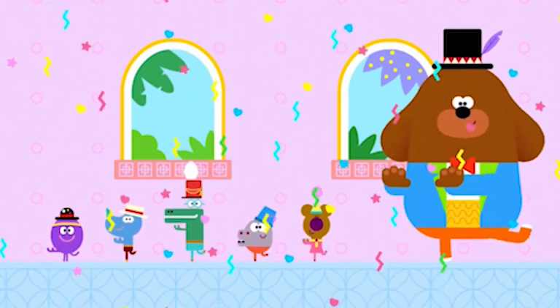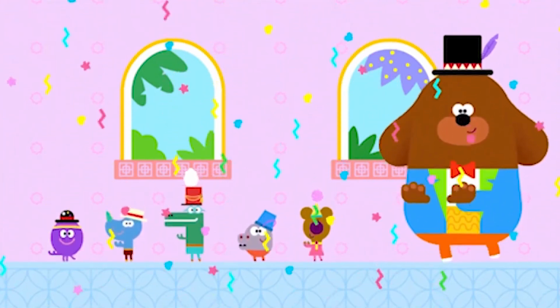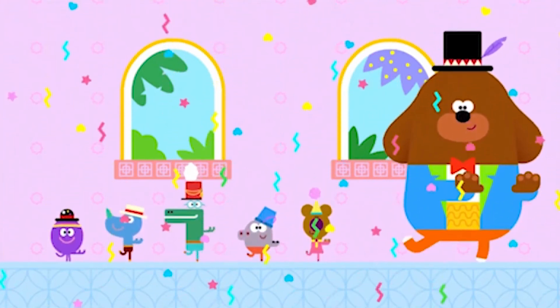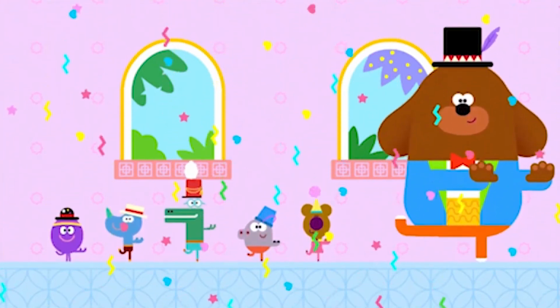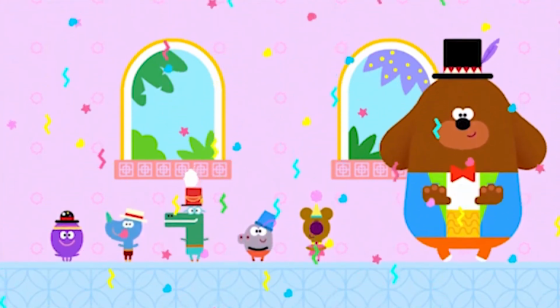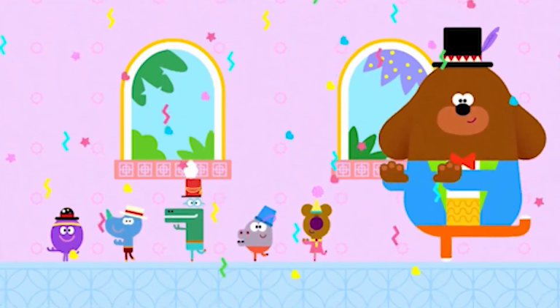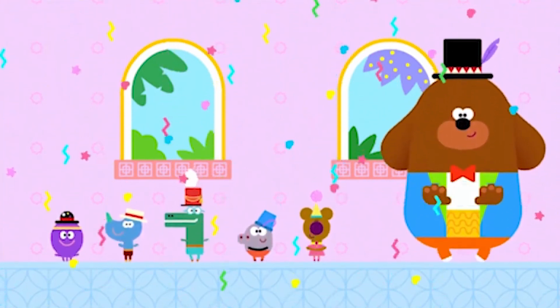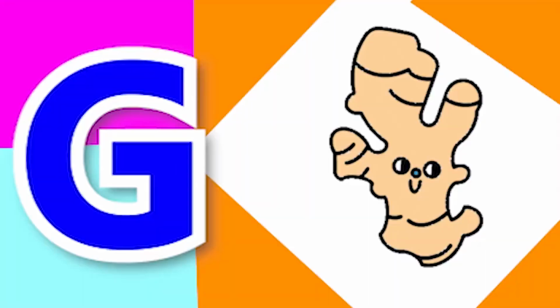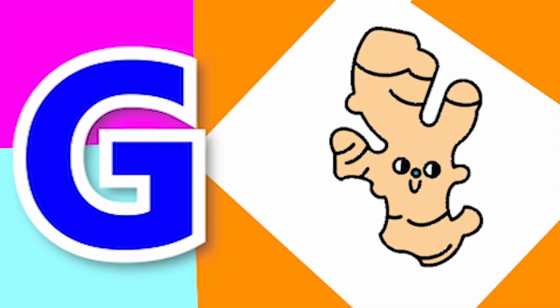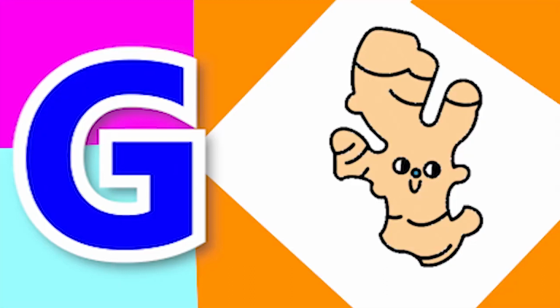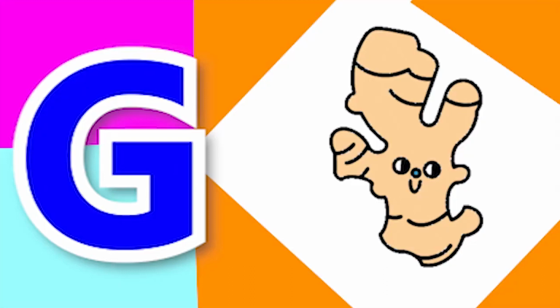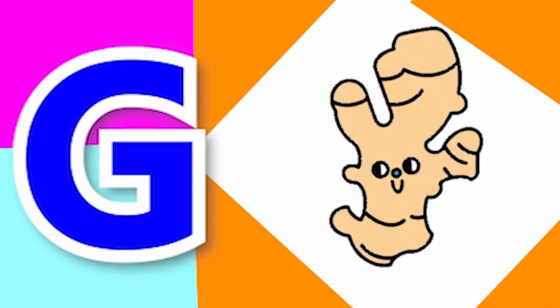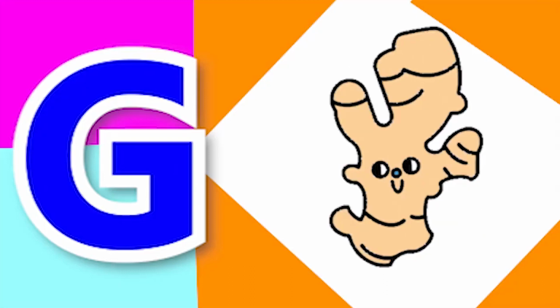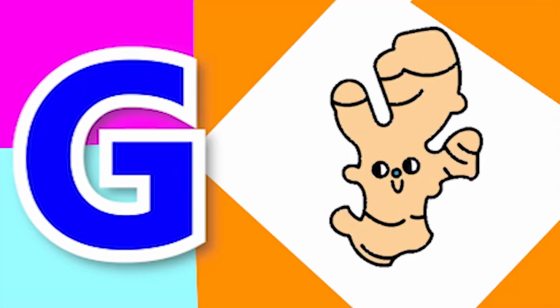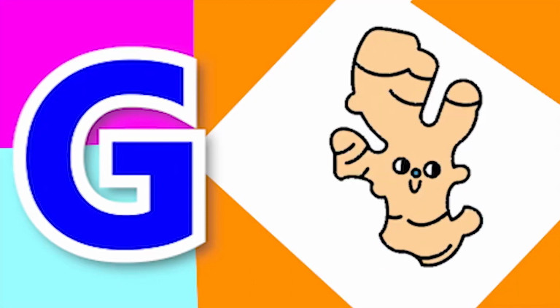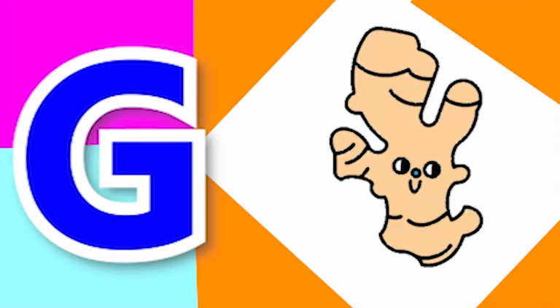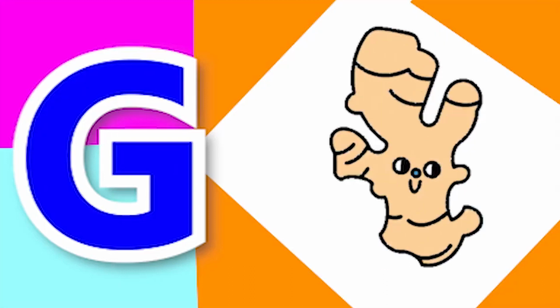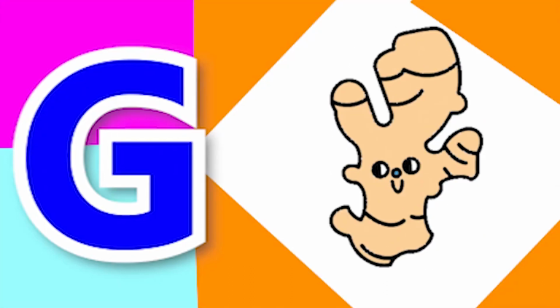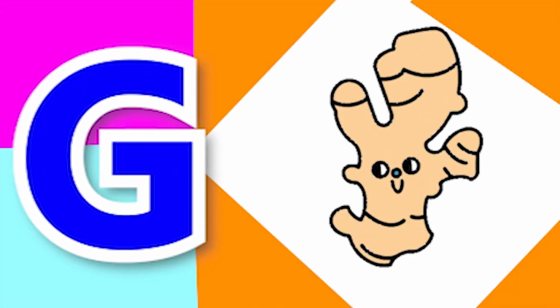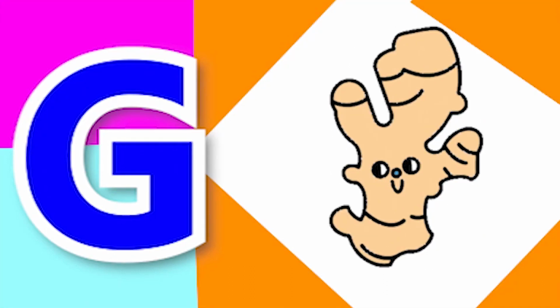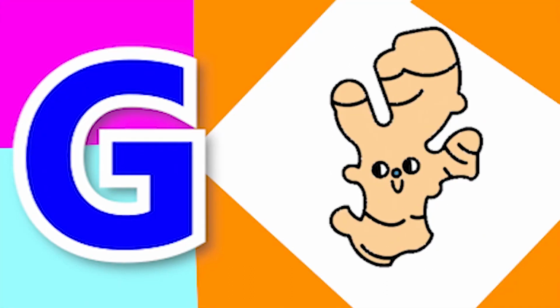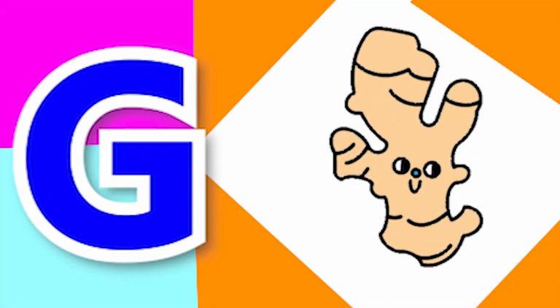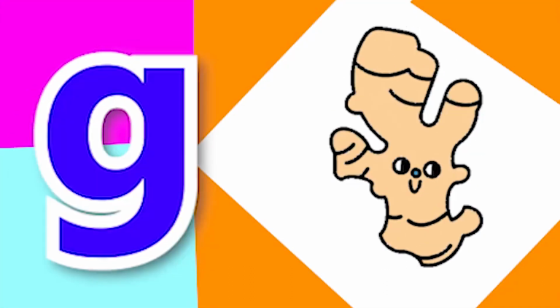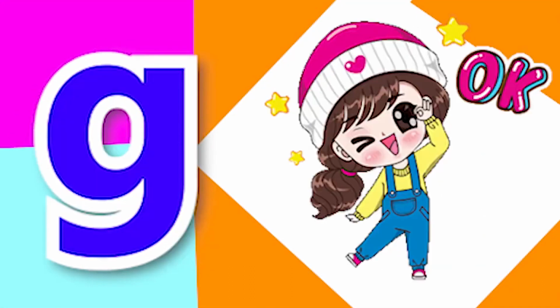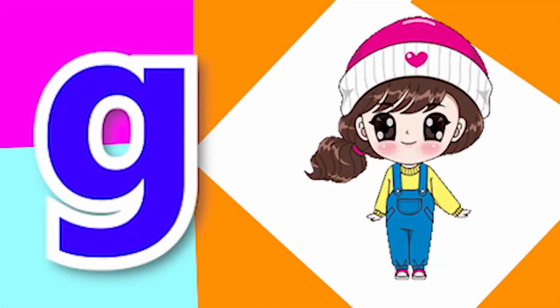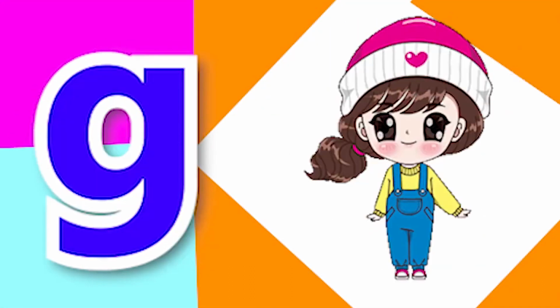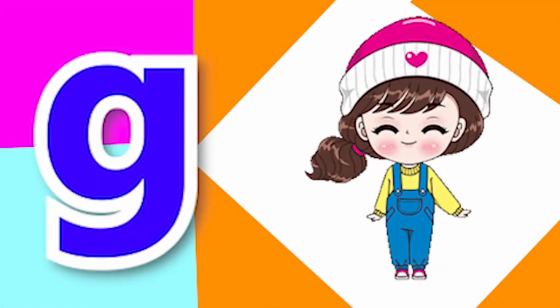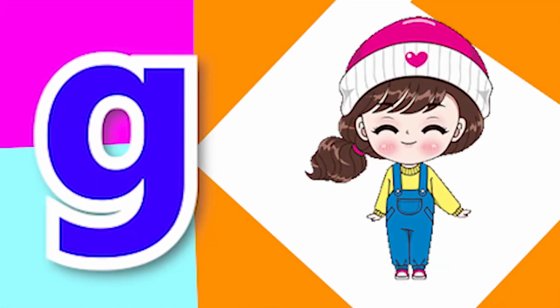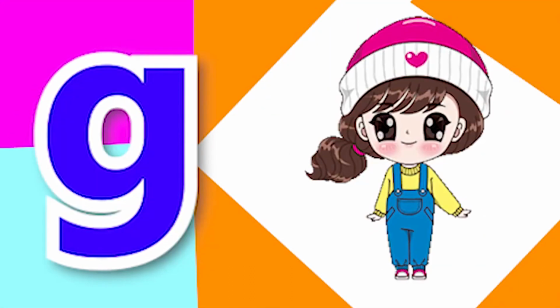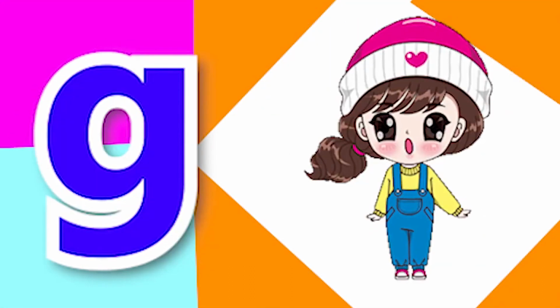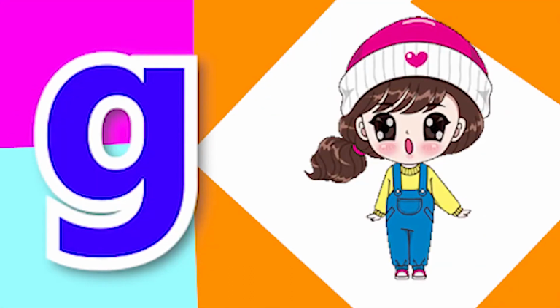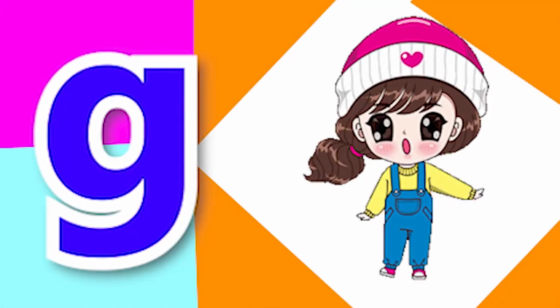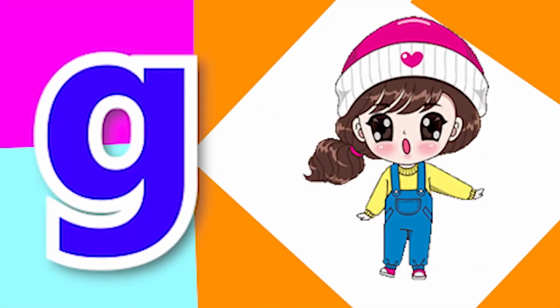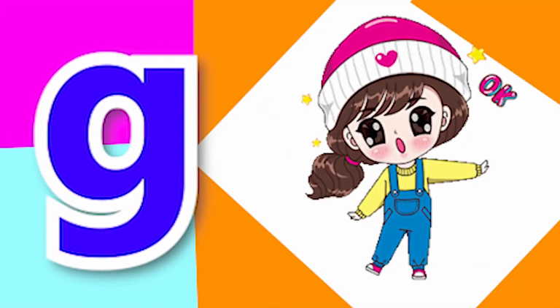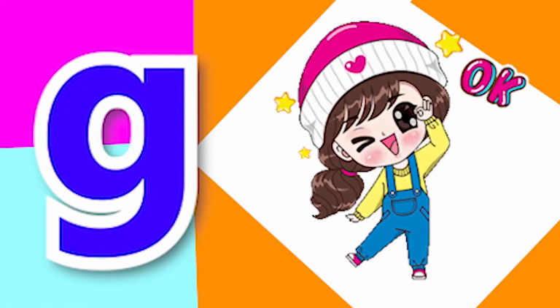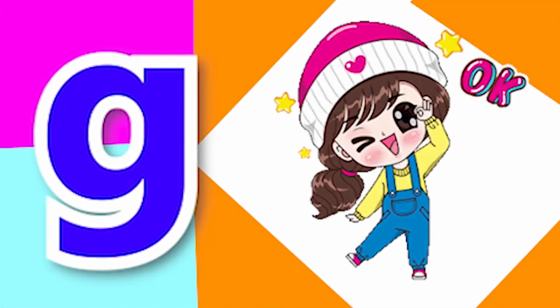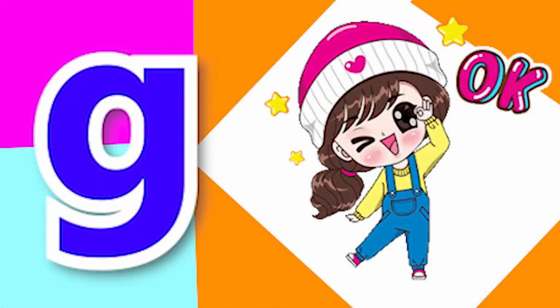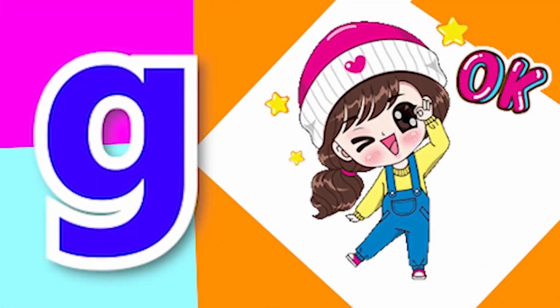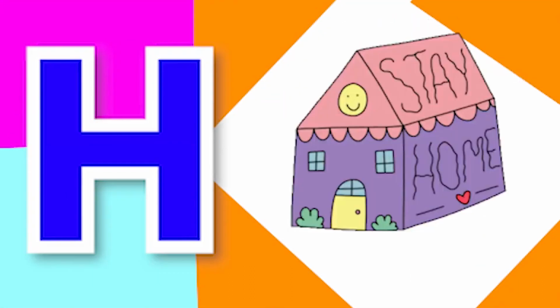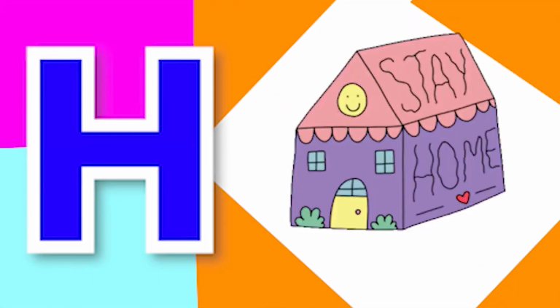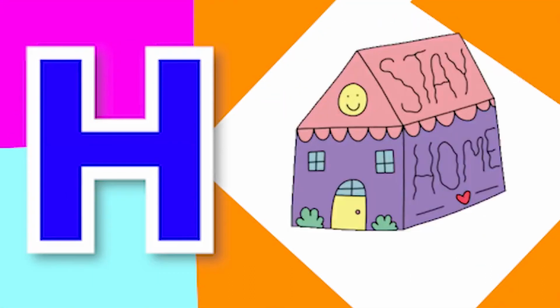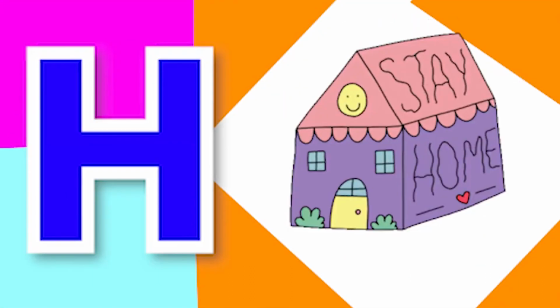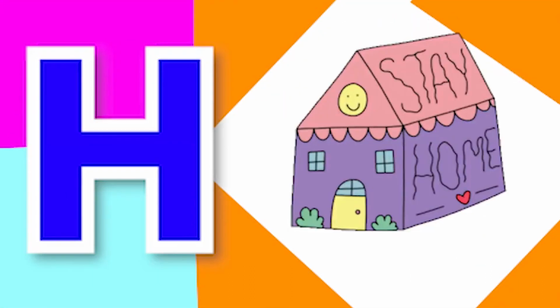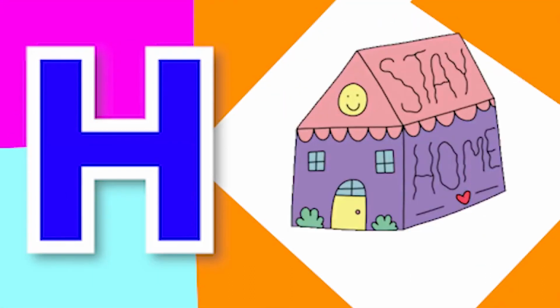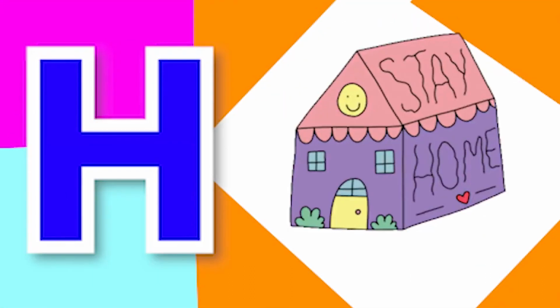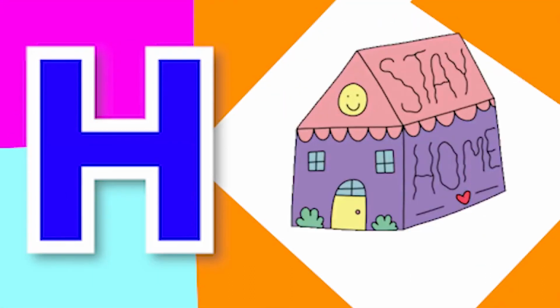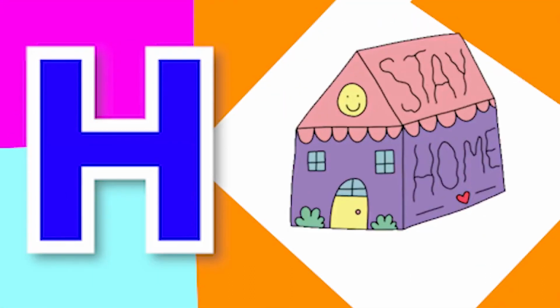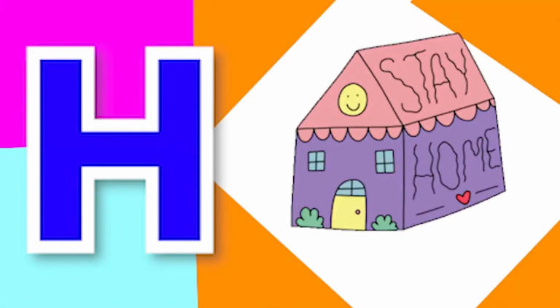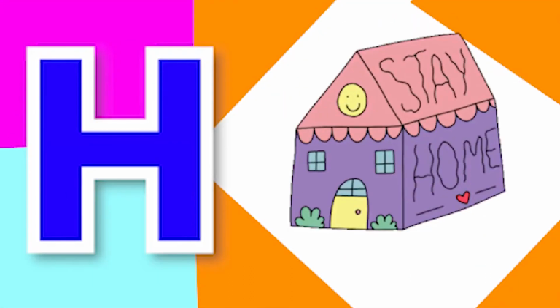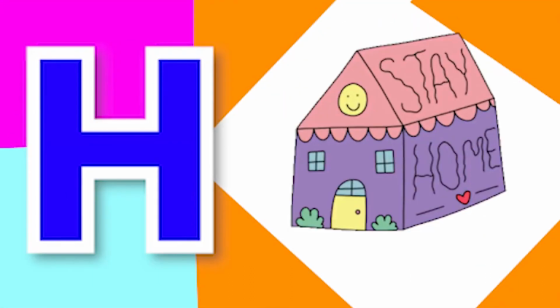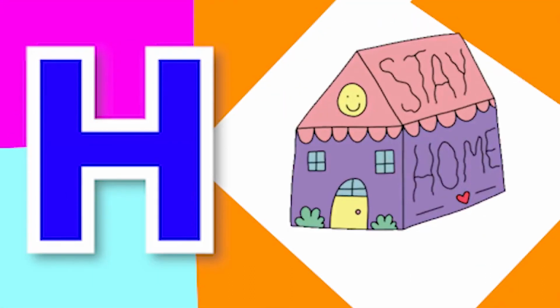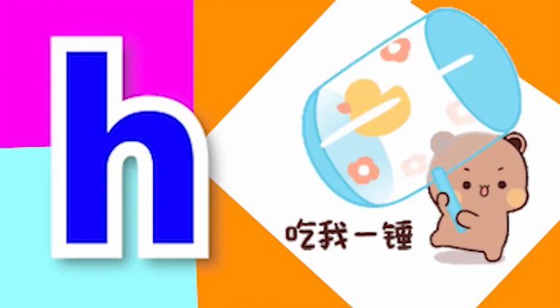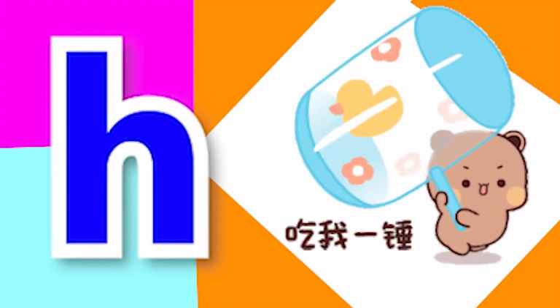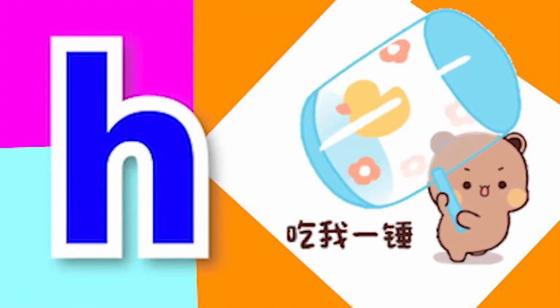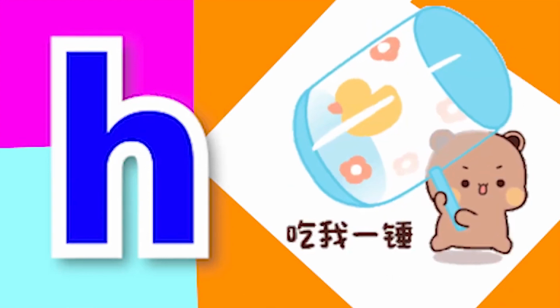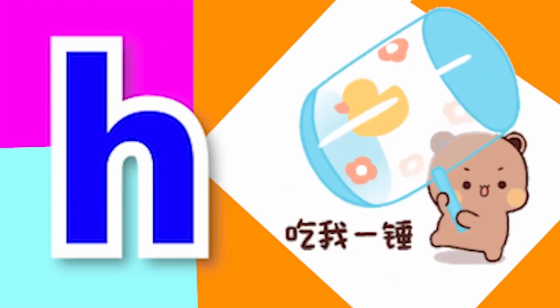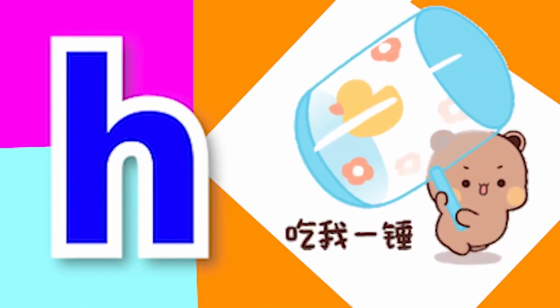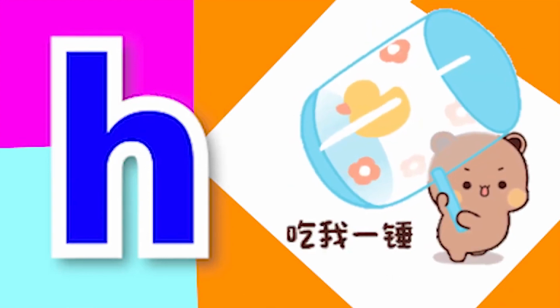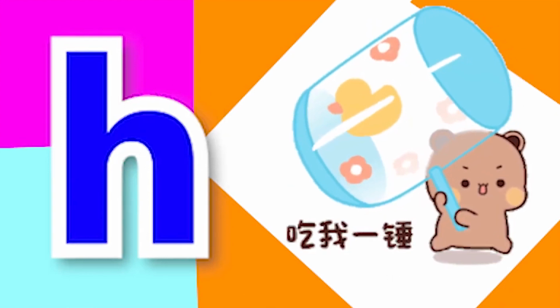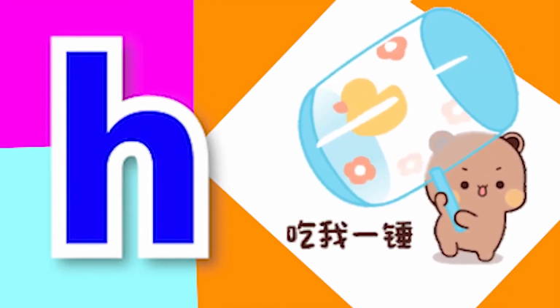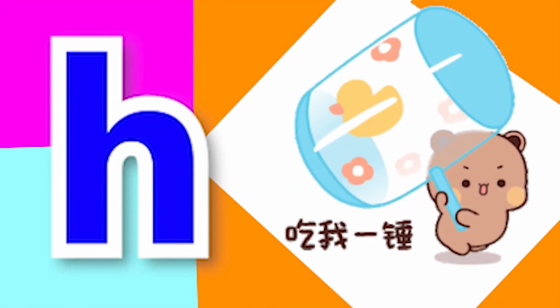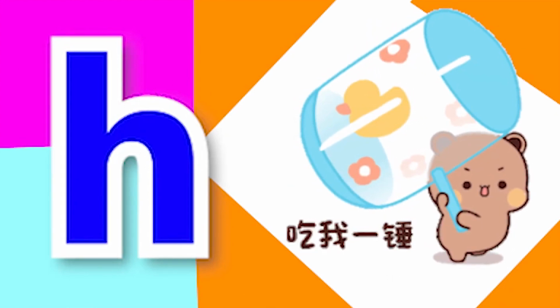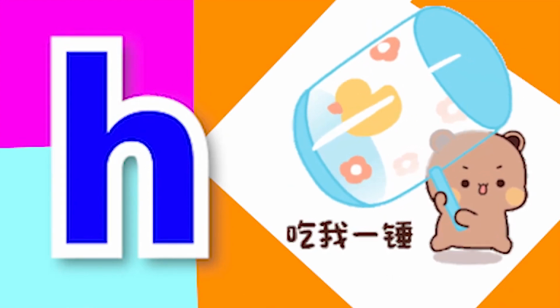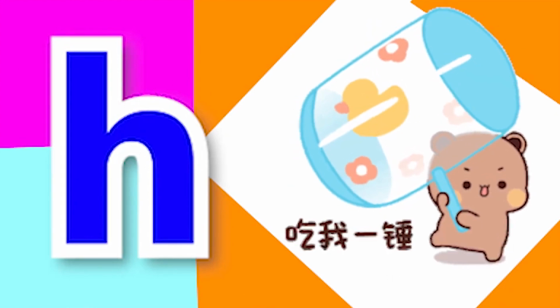G for ginger, G for gun, H for house, H for hammer.